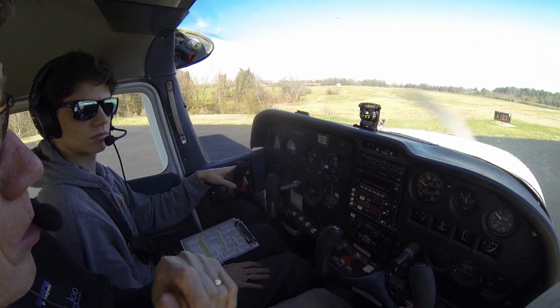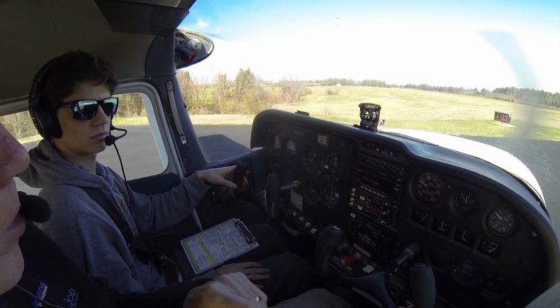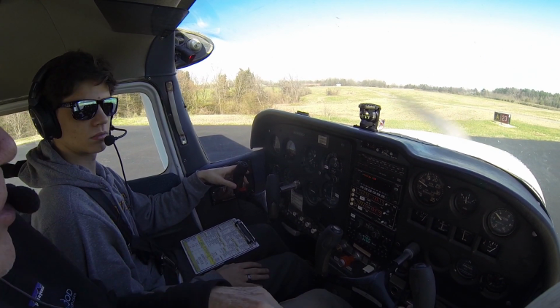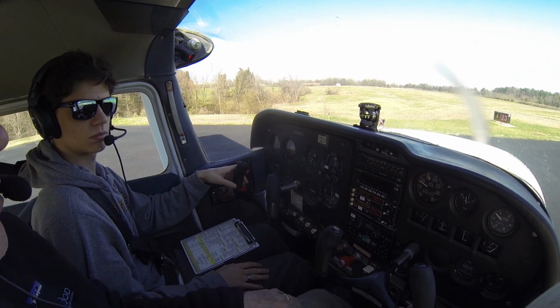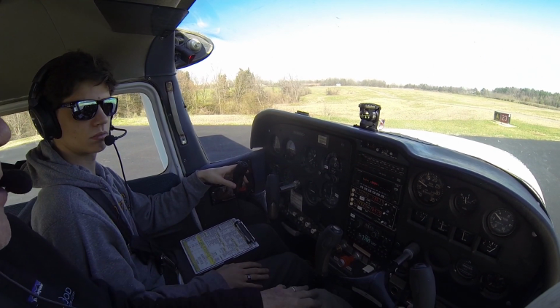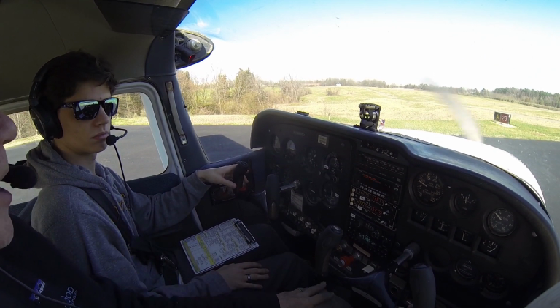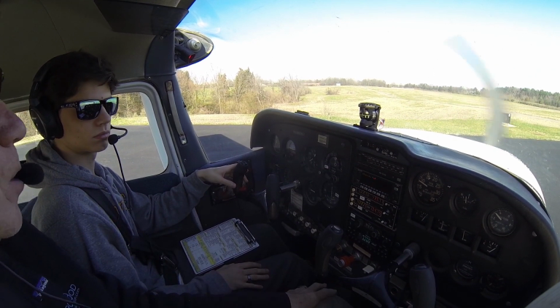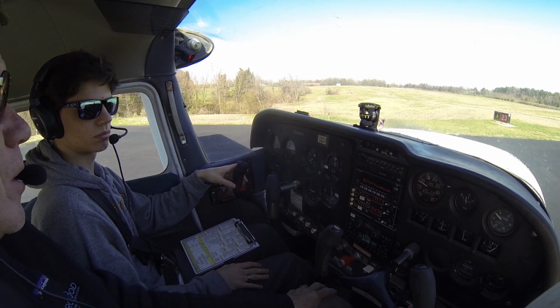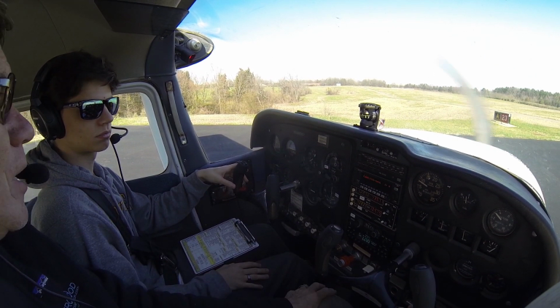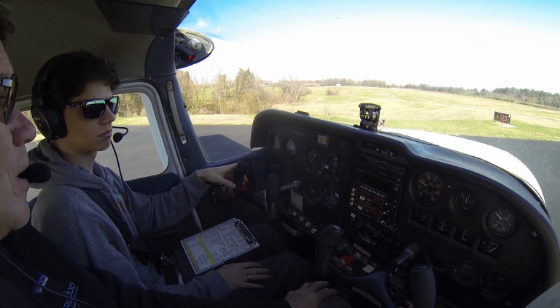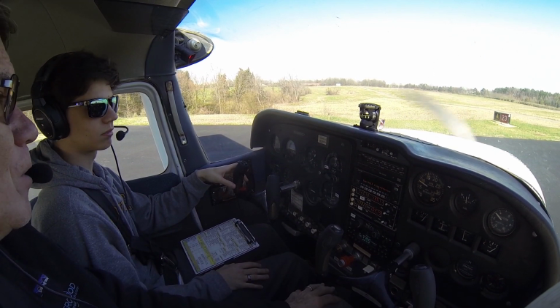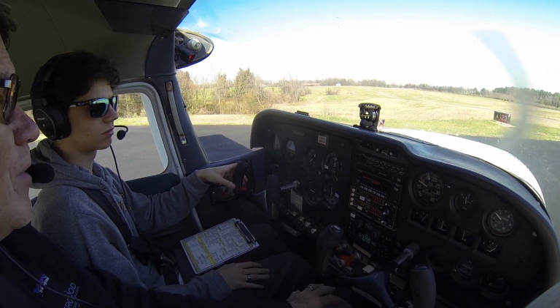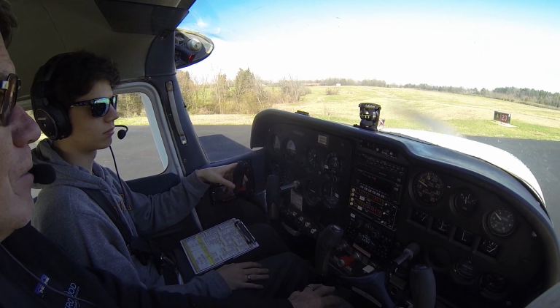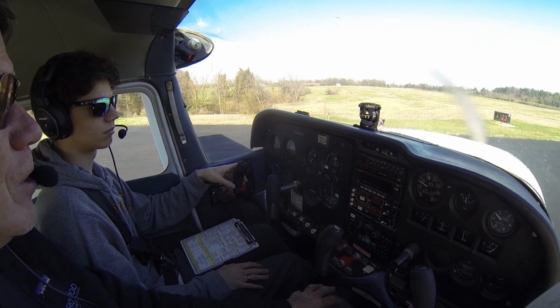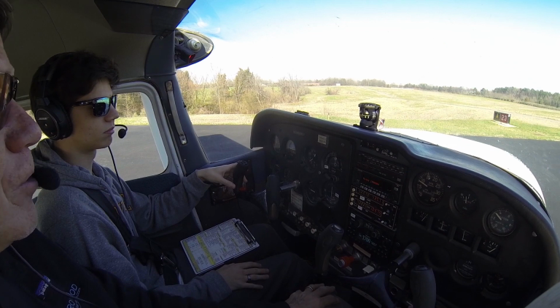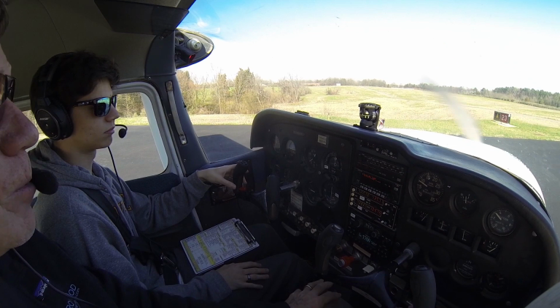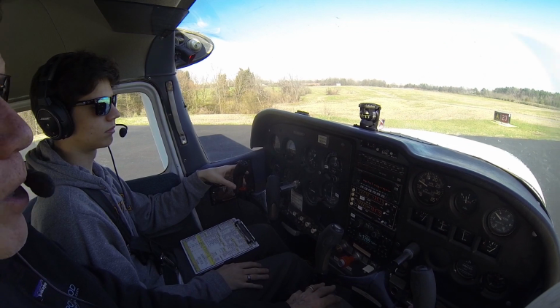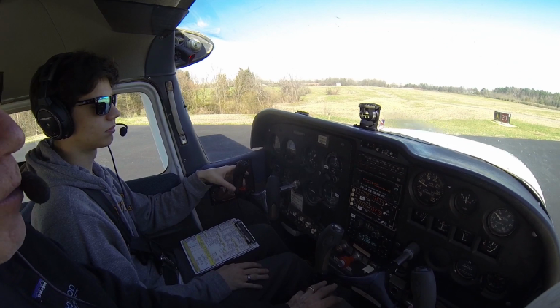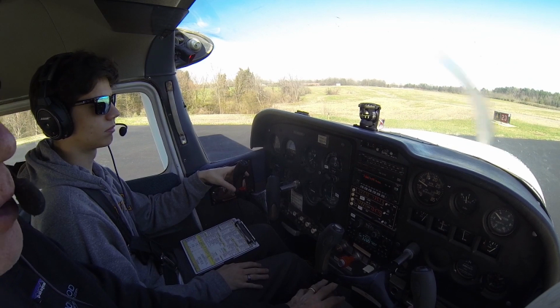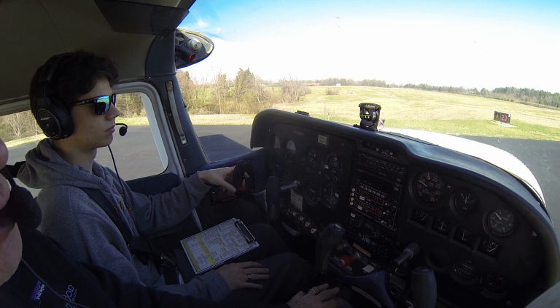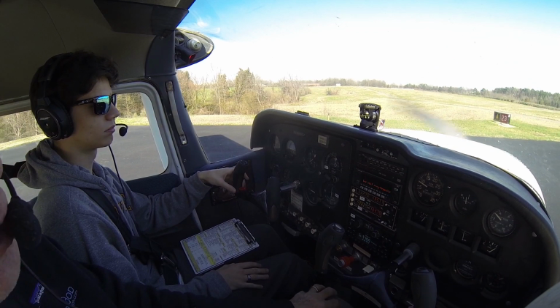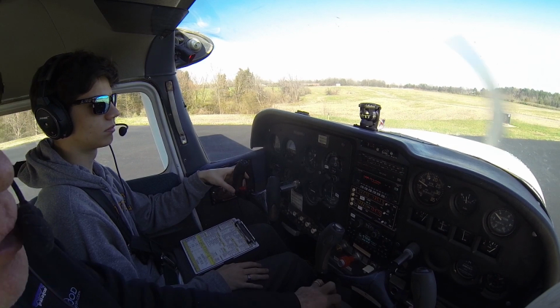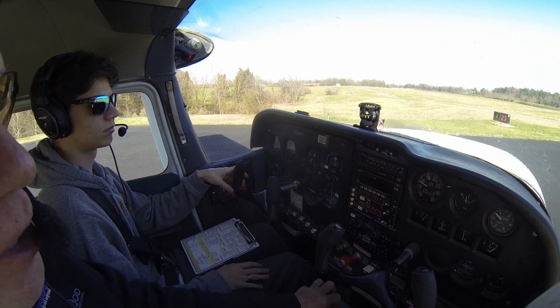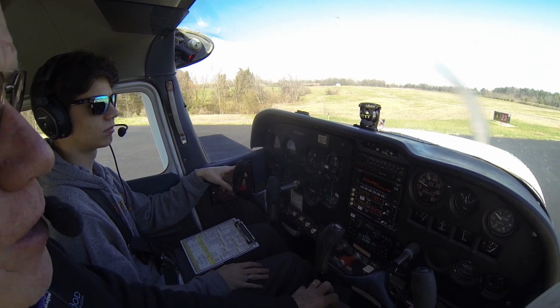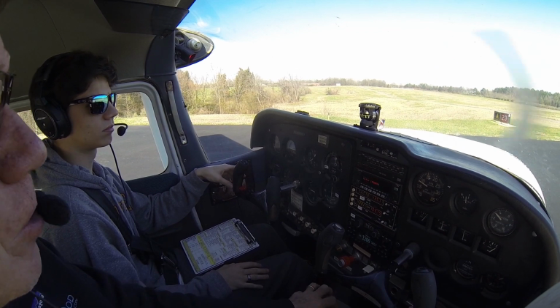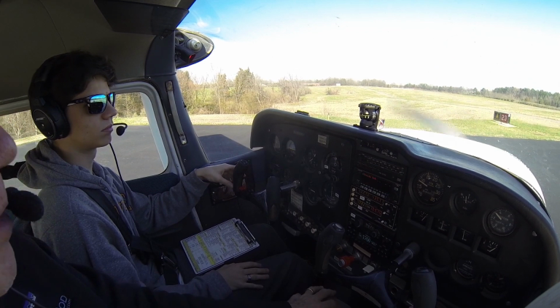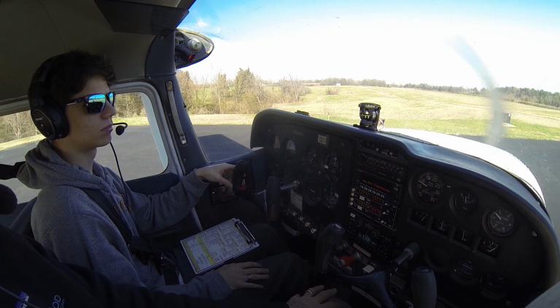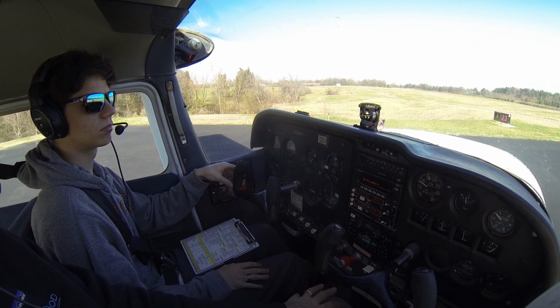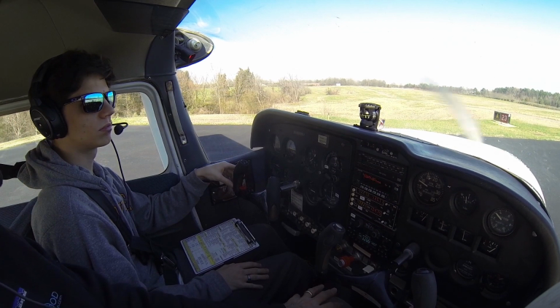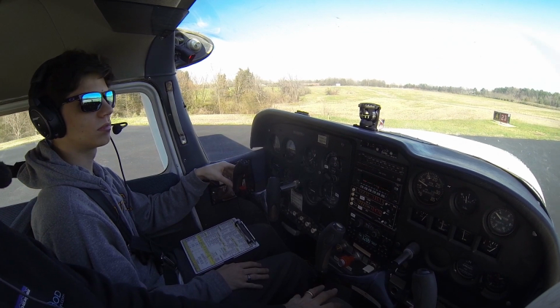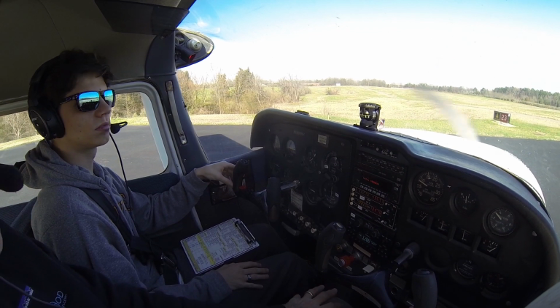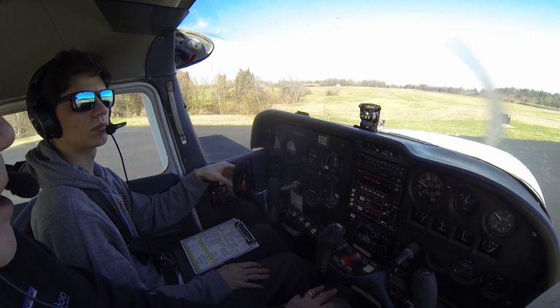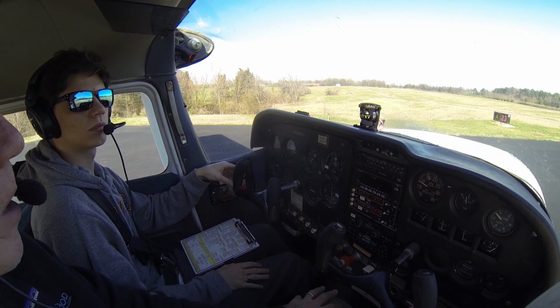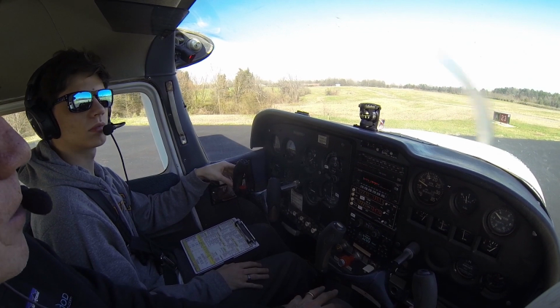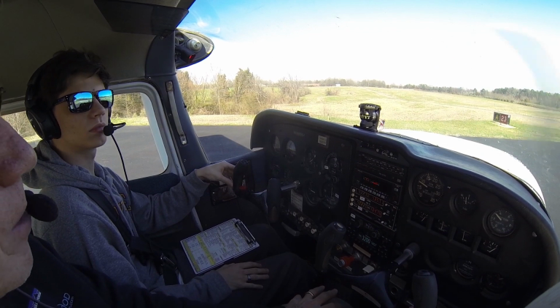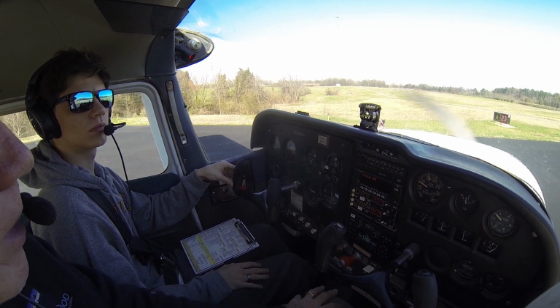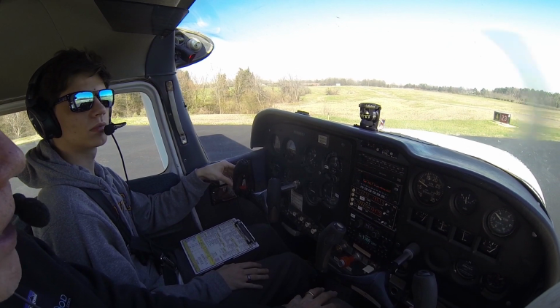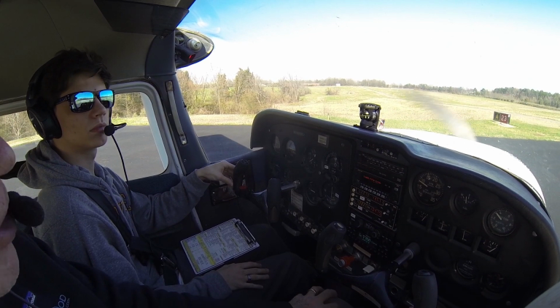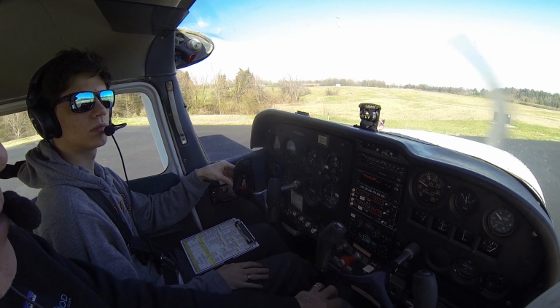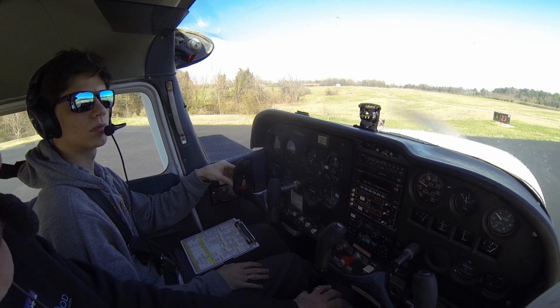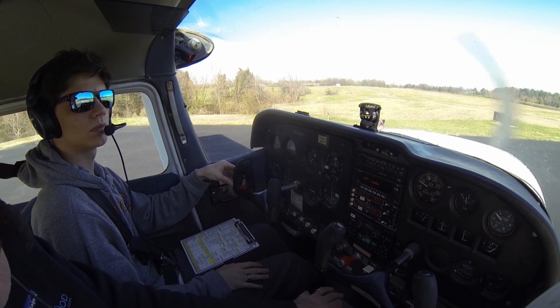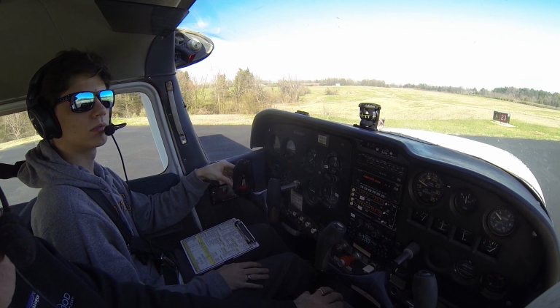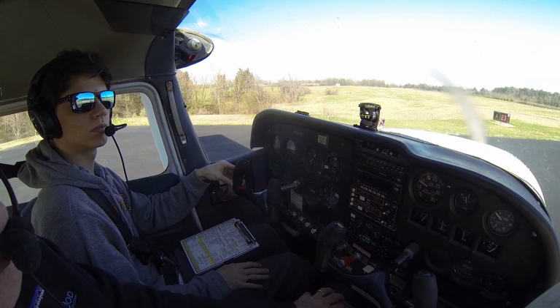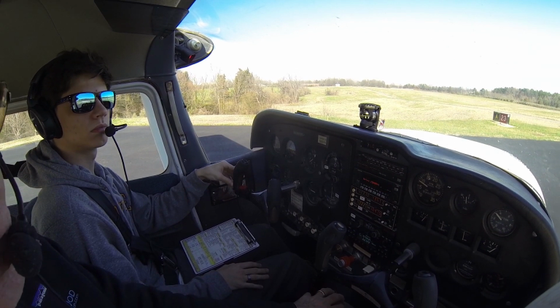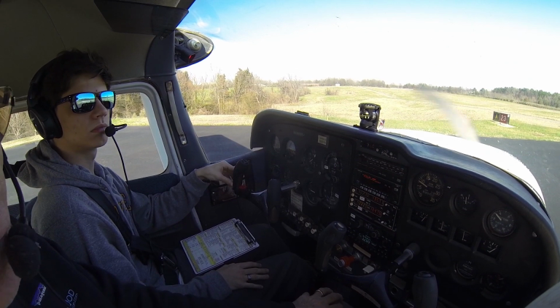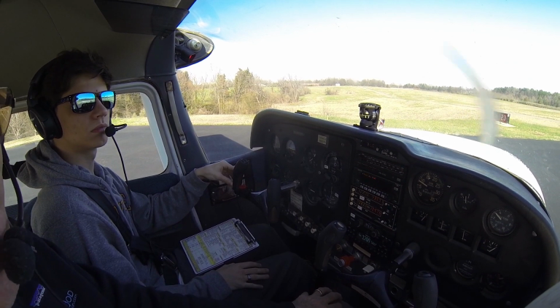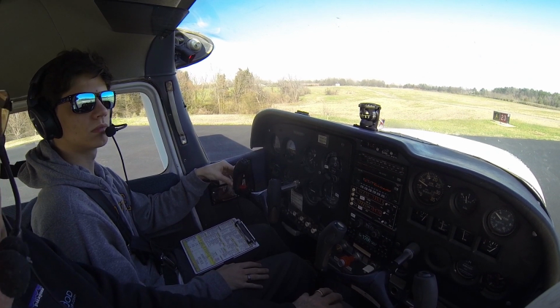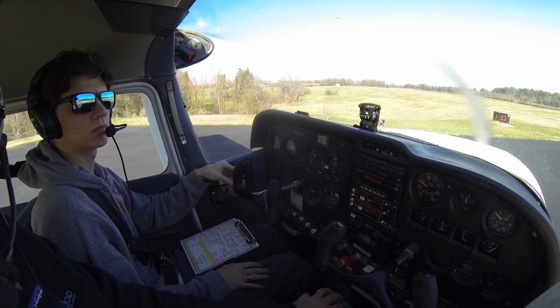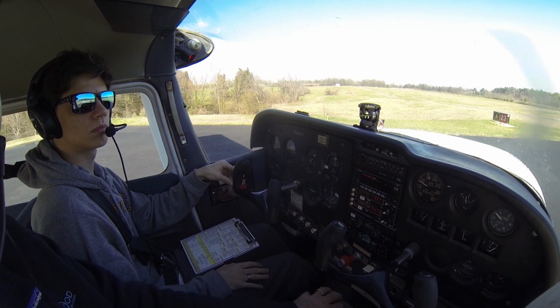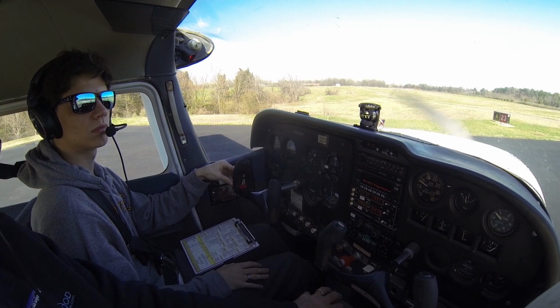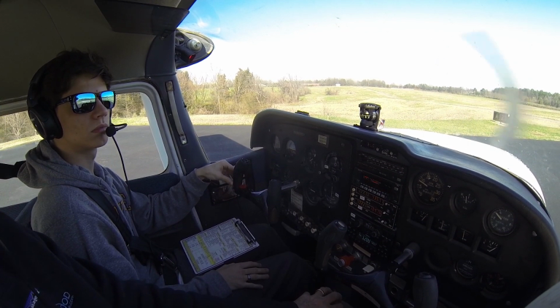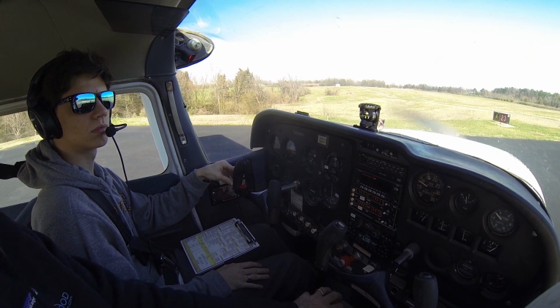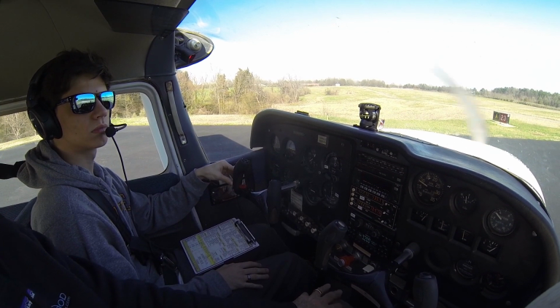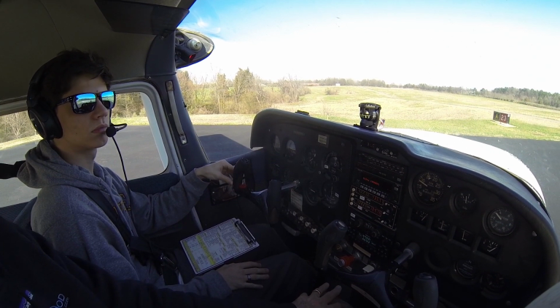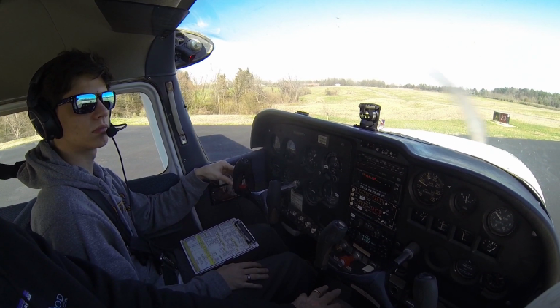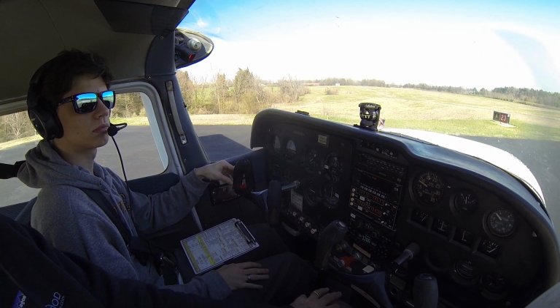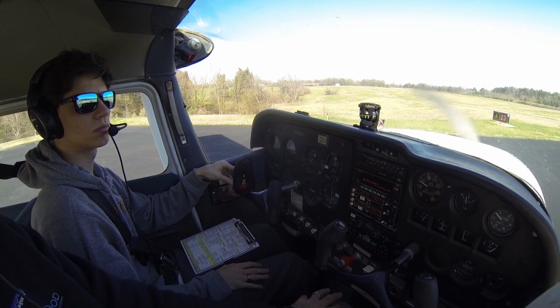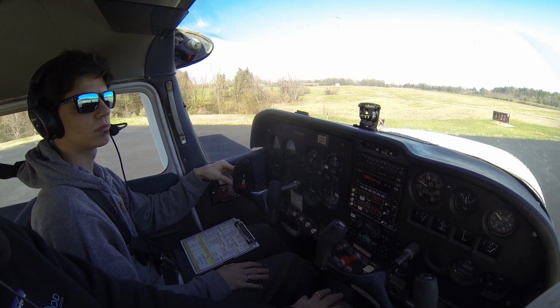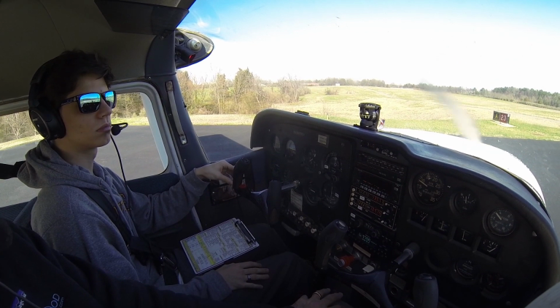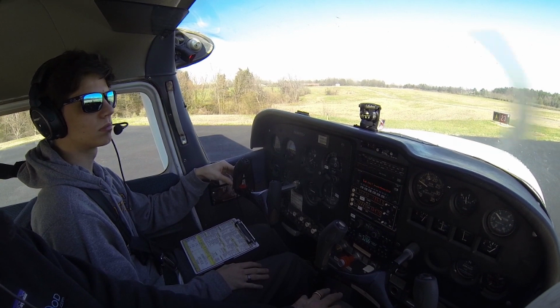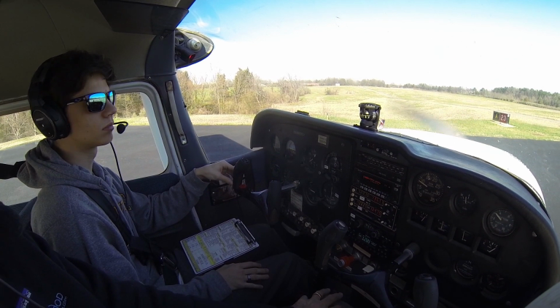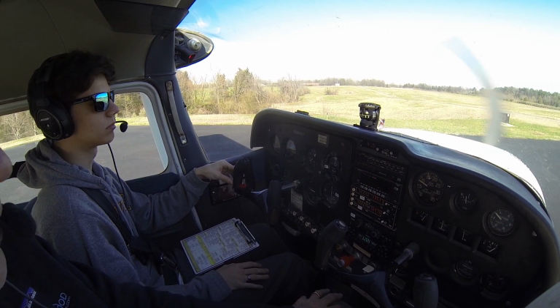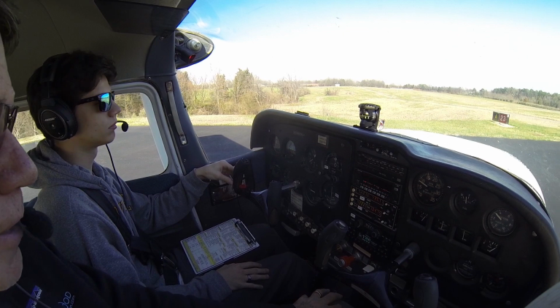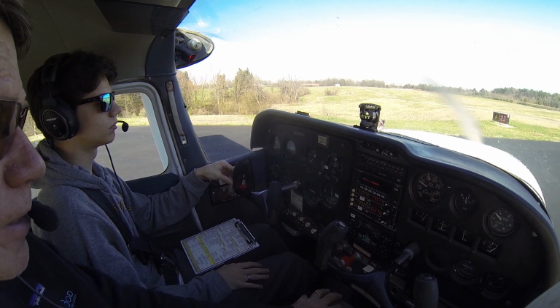Road traffic, Skyhawk 8815 Zulu departing runway 23. This will be a simulated engine failure just after takeoff, returning back to the runway. Simulated.